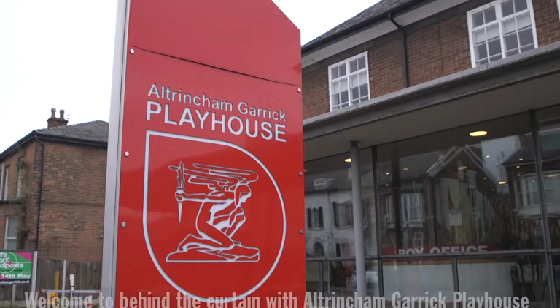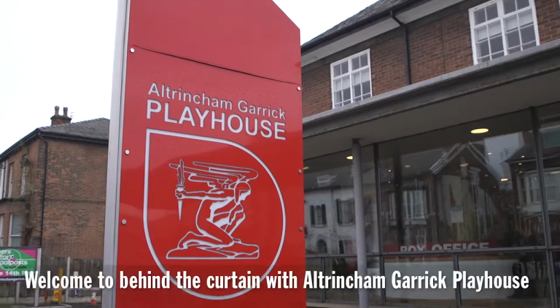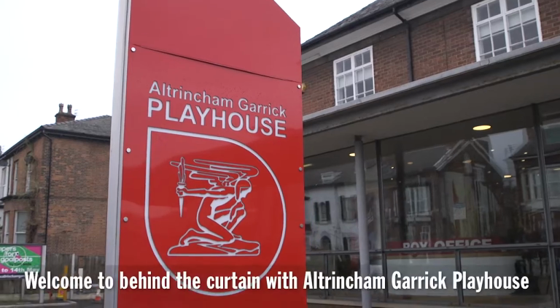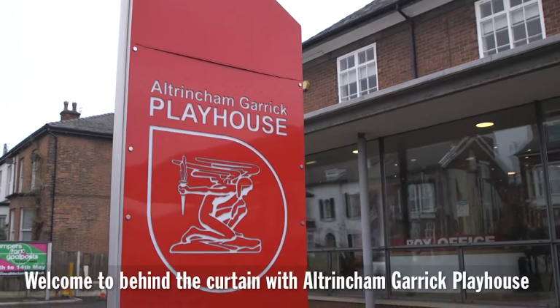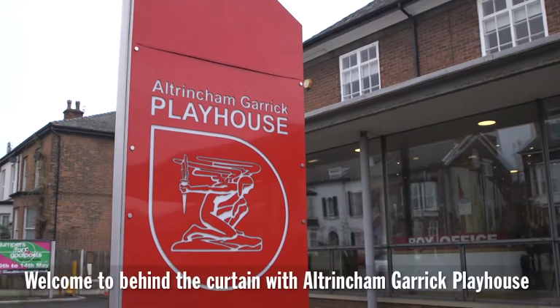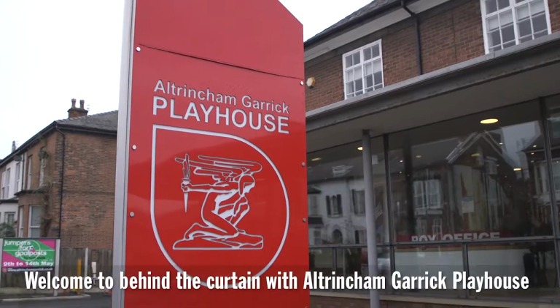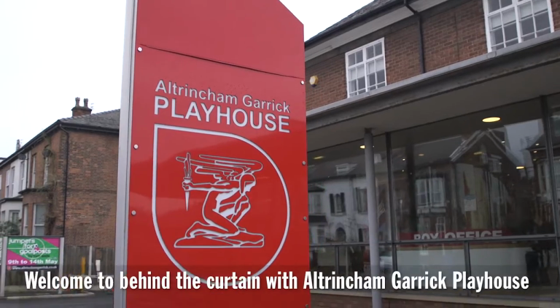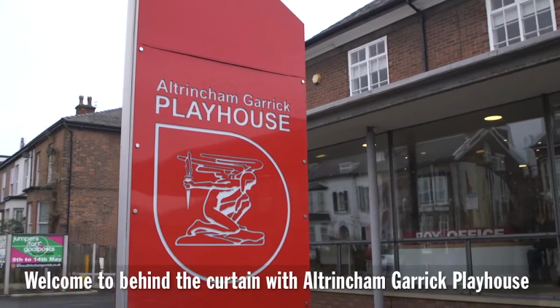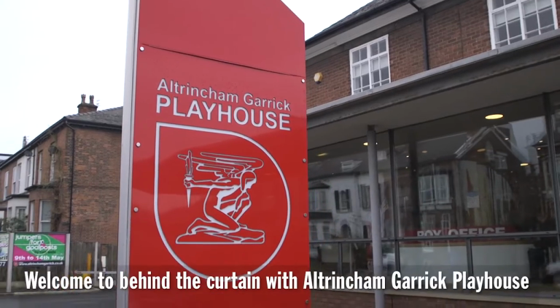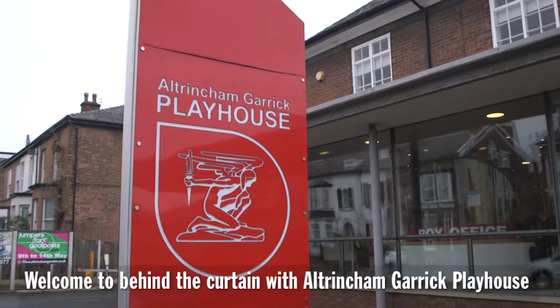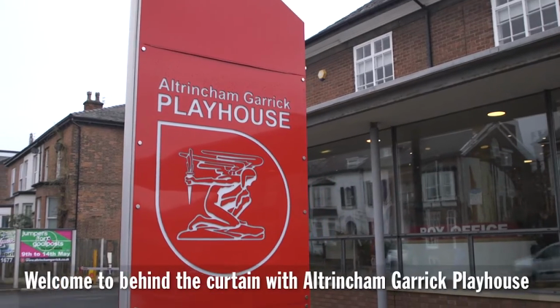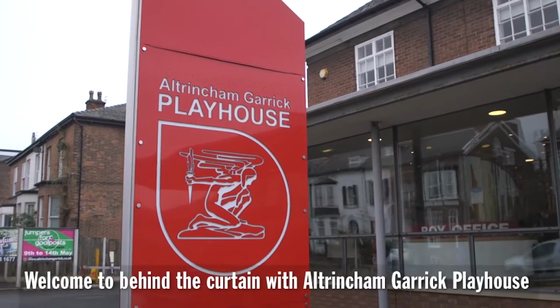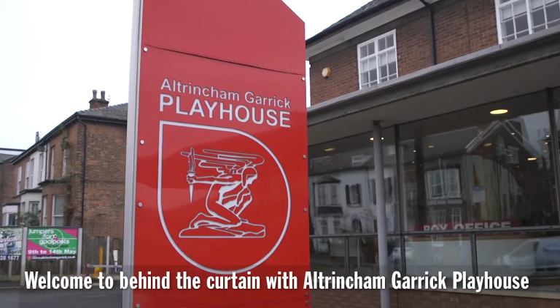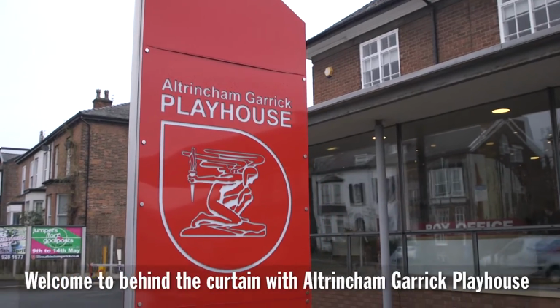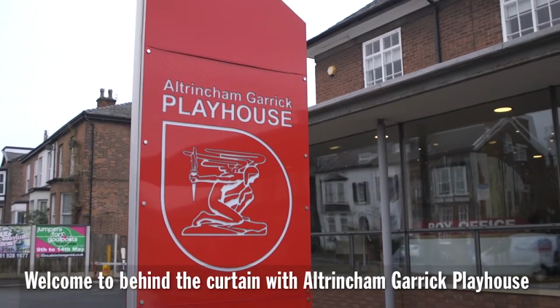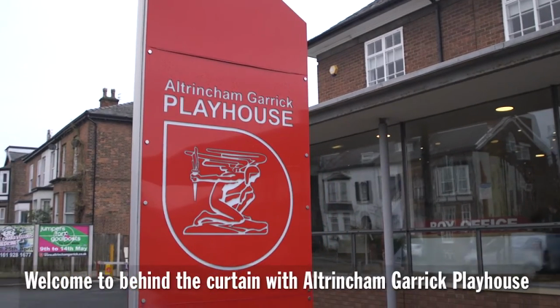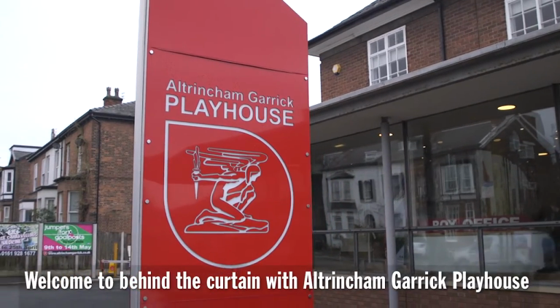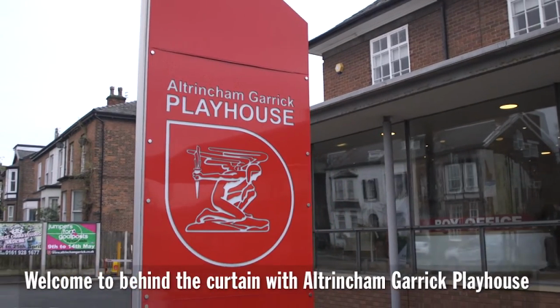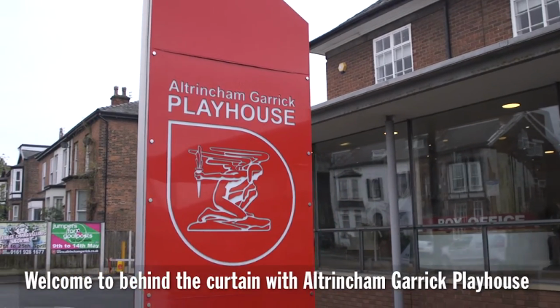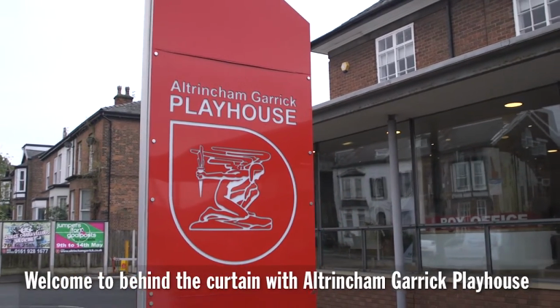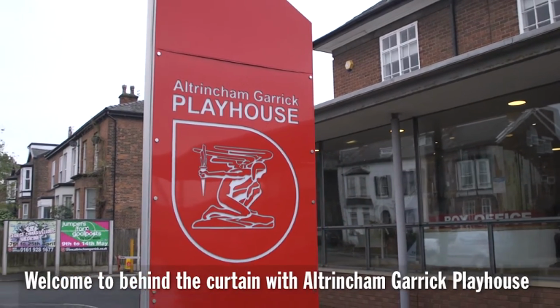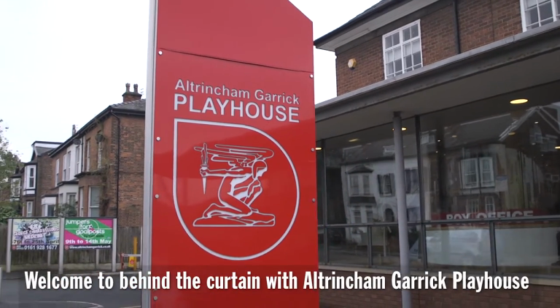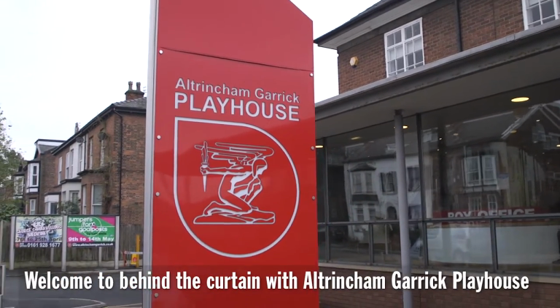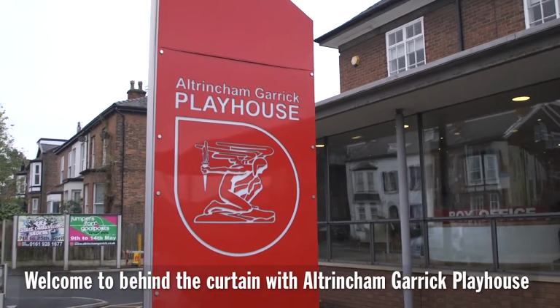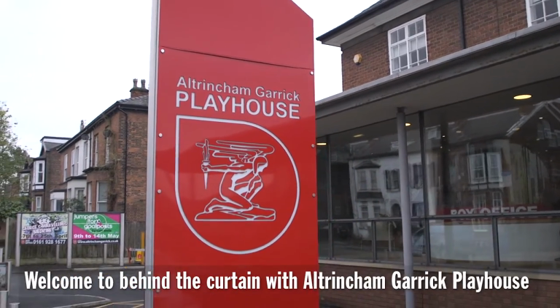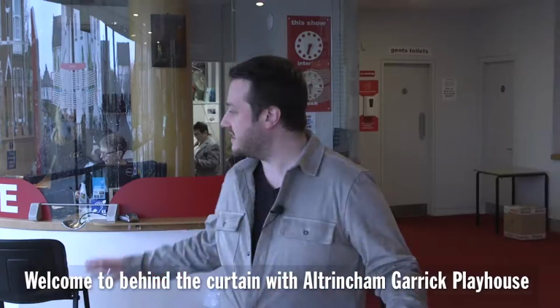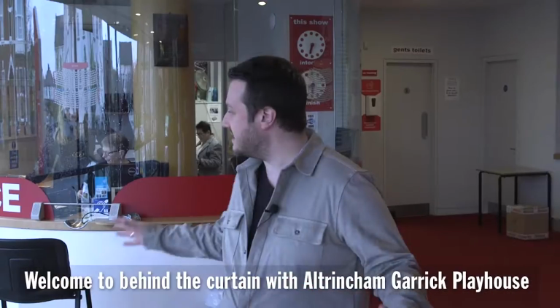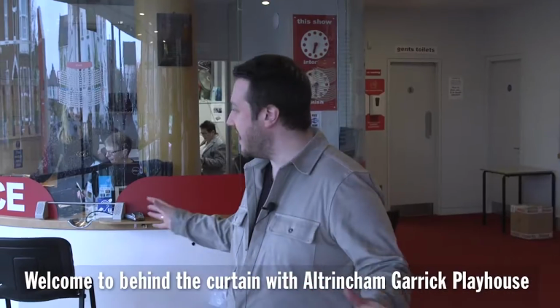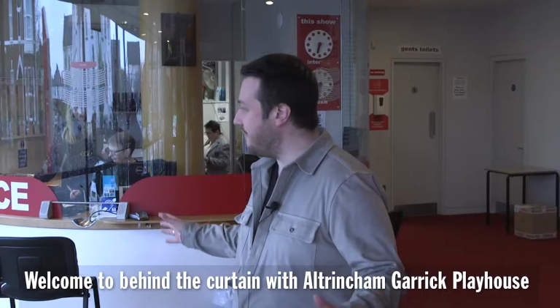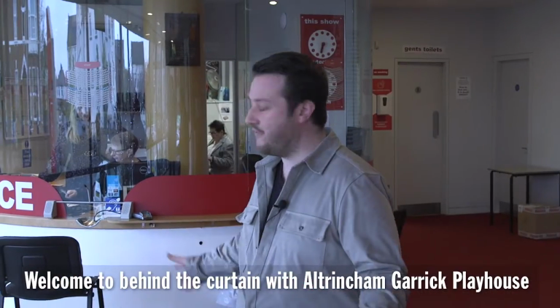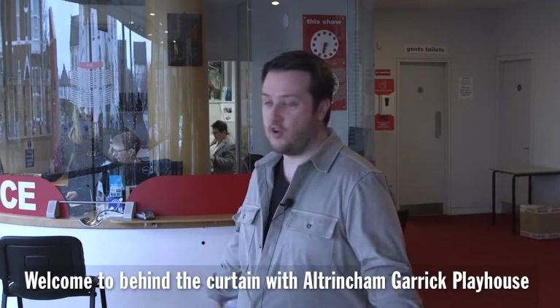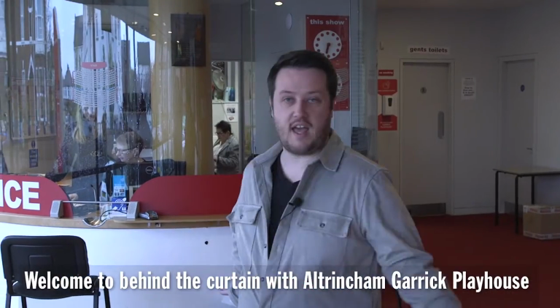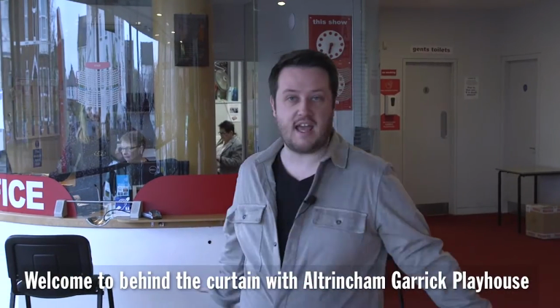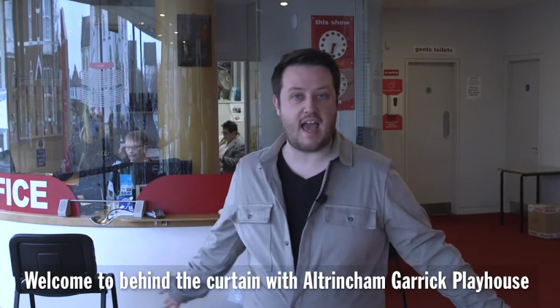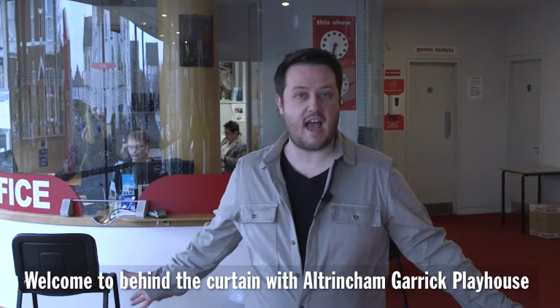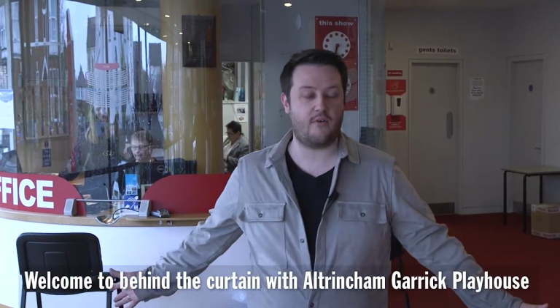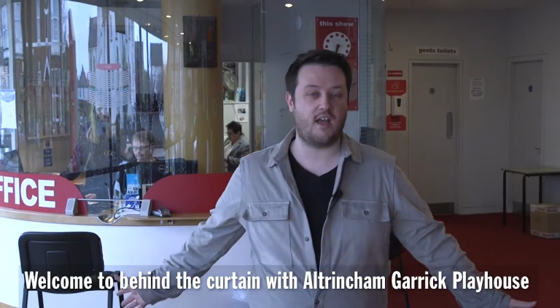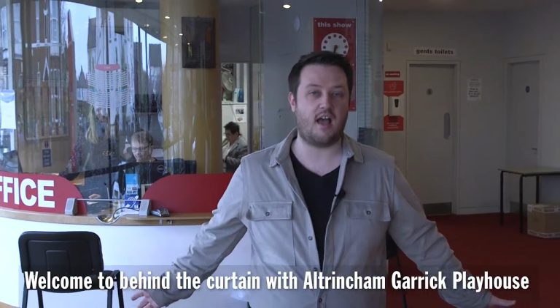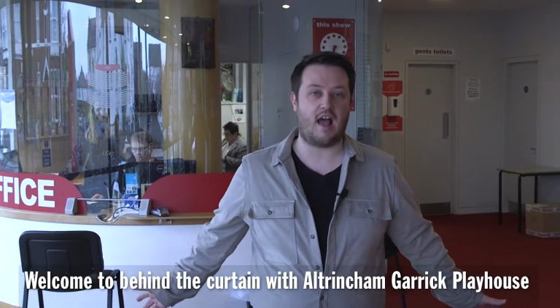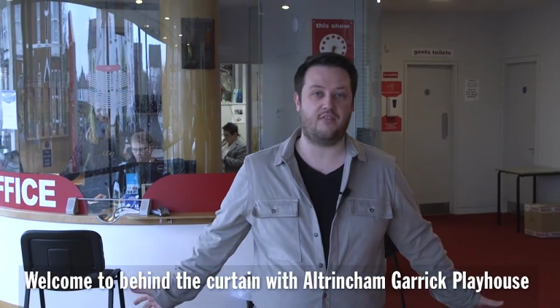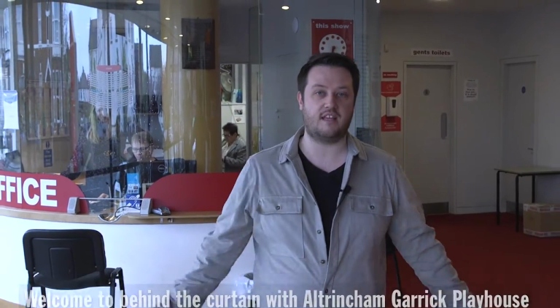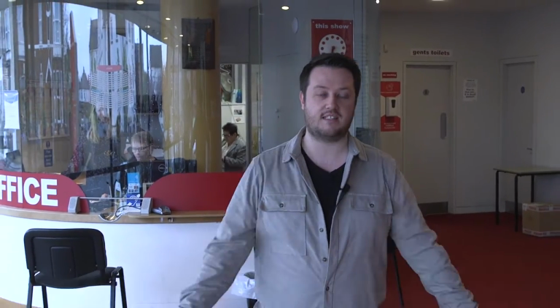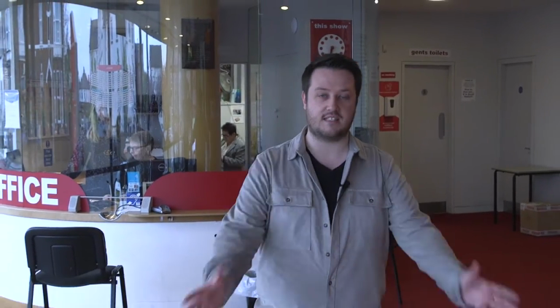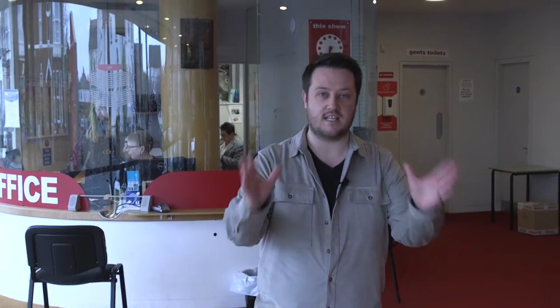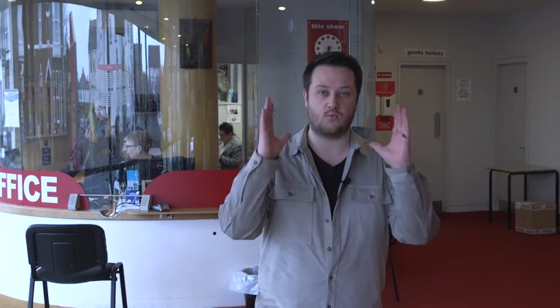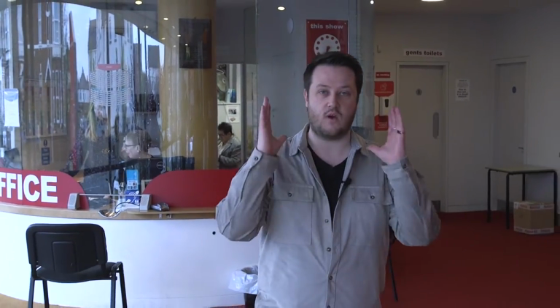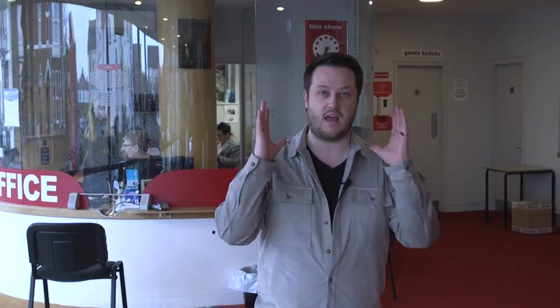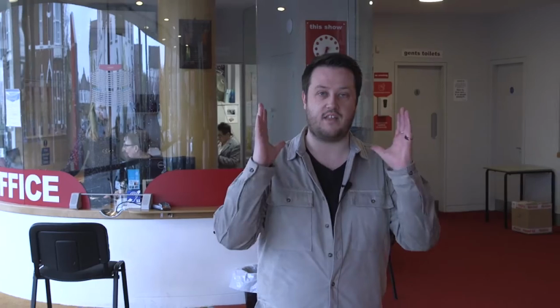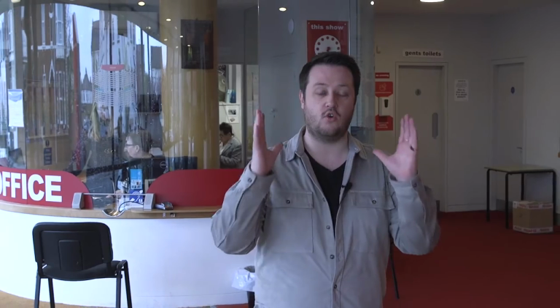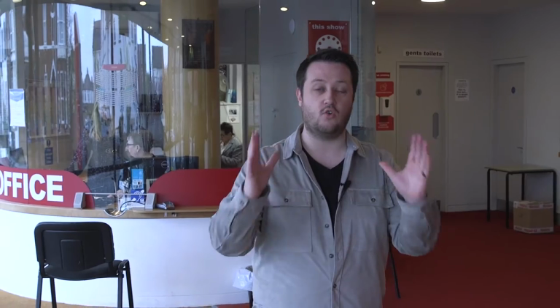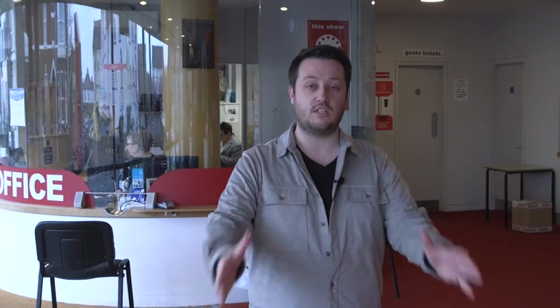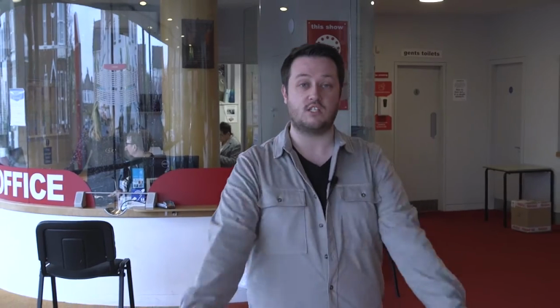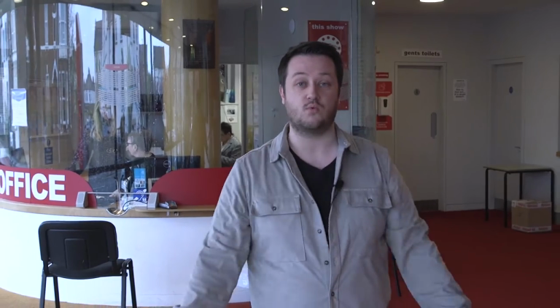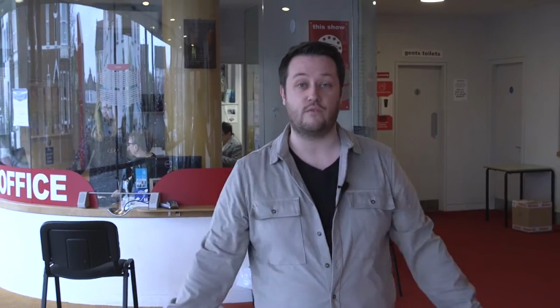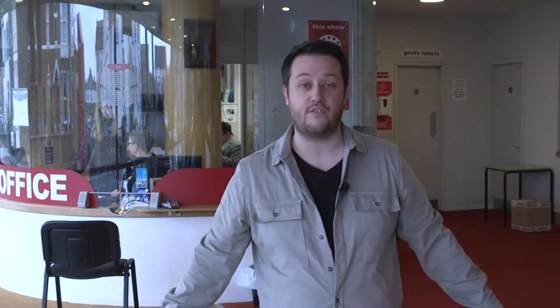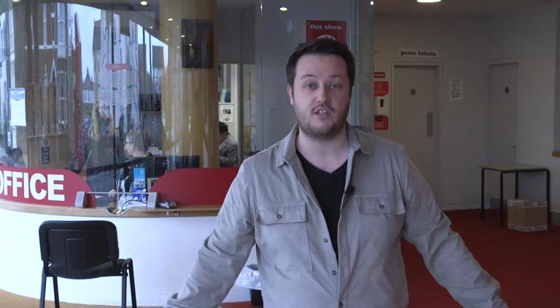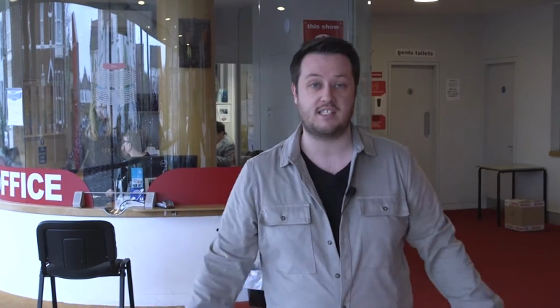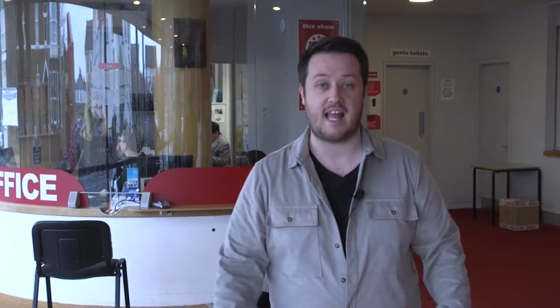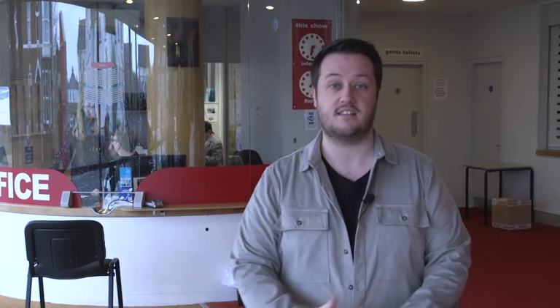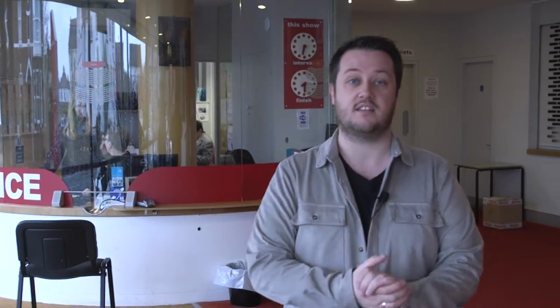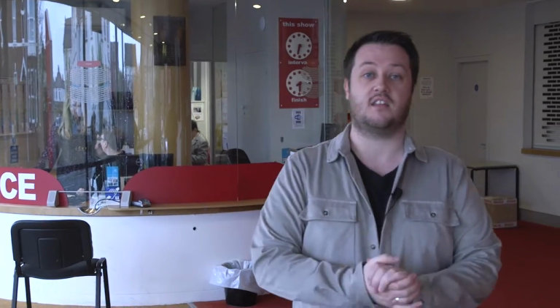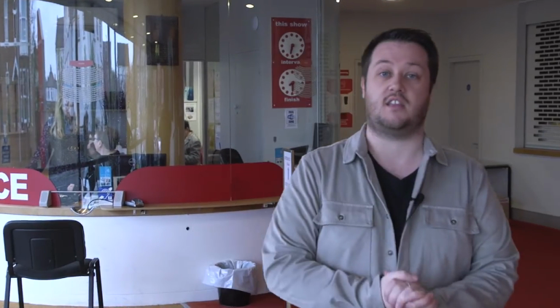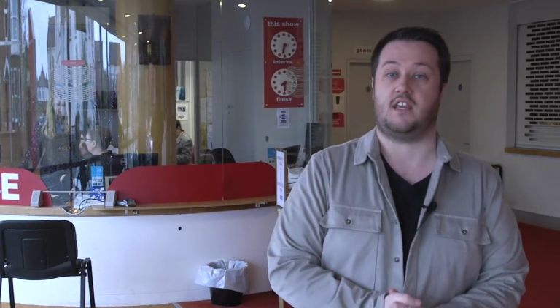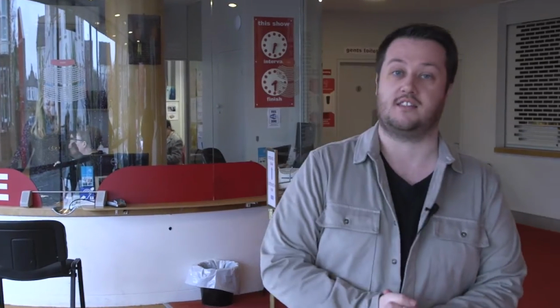Hello and welcome to the Ultraman Garrick Playhouse. This is our foyer area and this is where the audience will first enter the theatre.